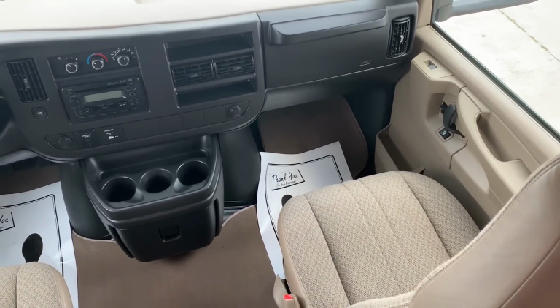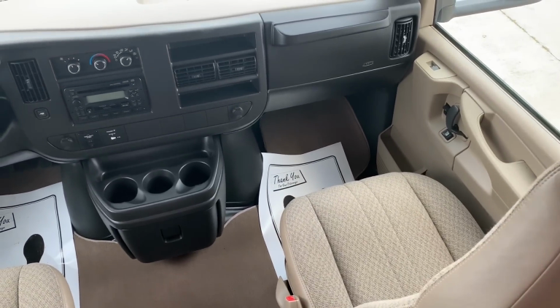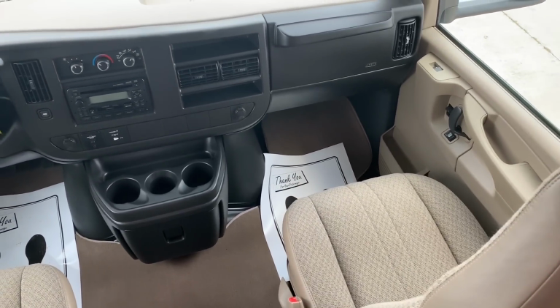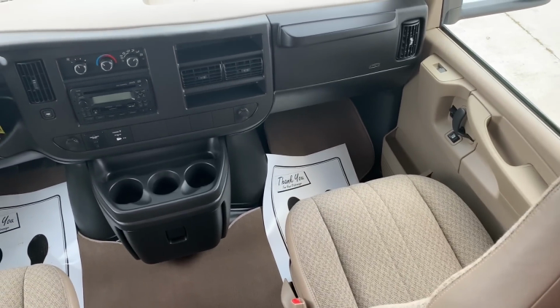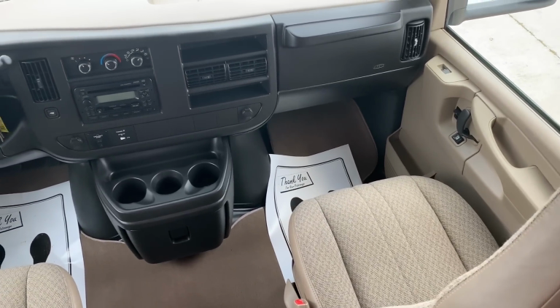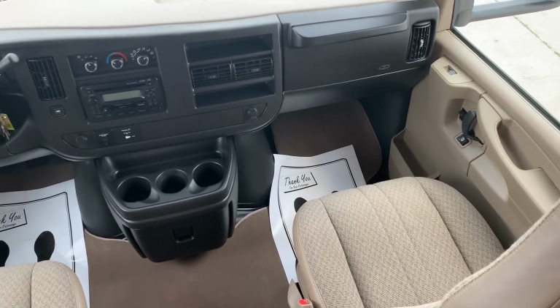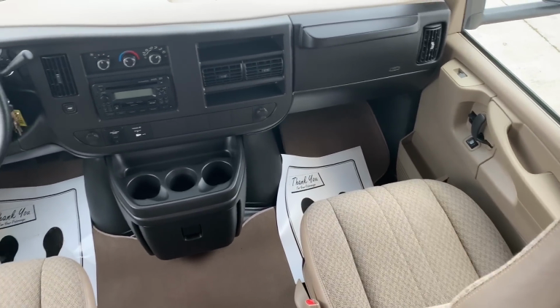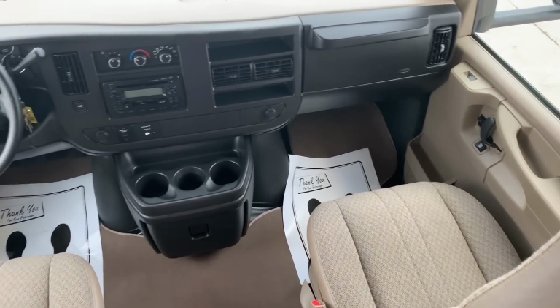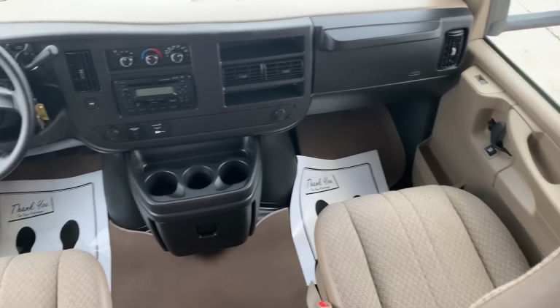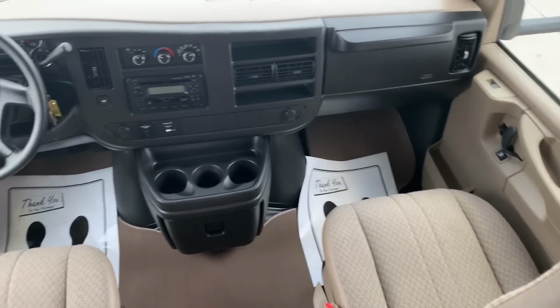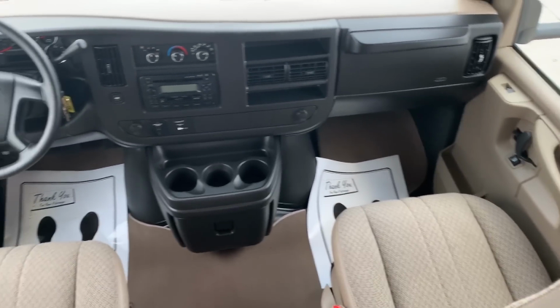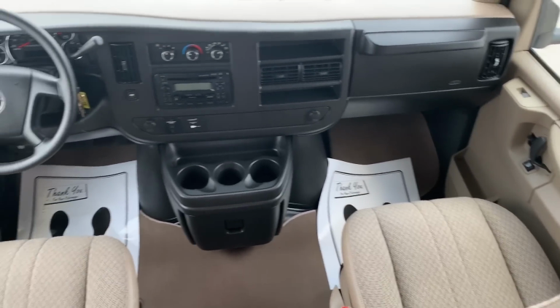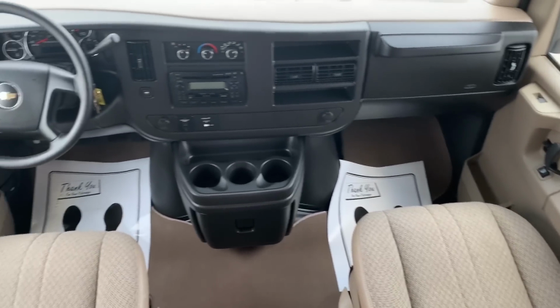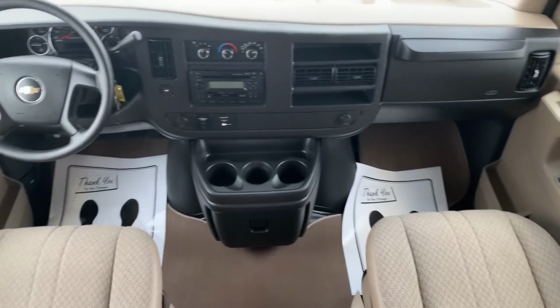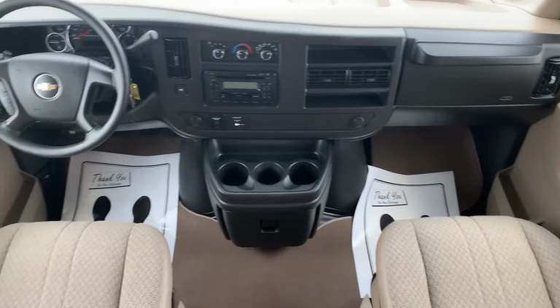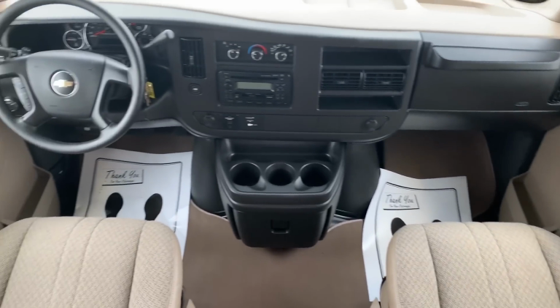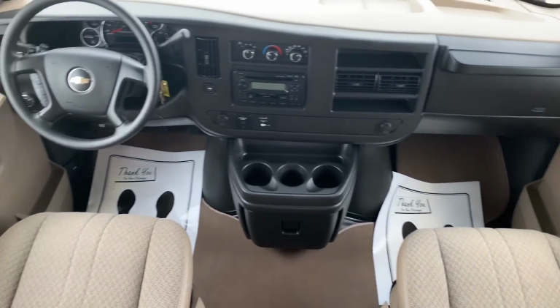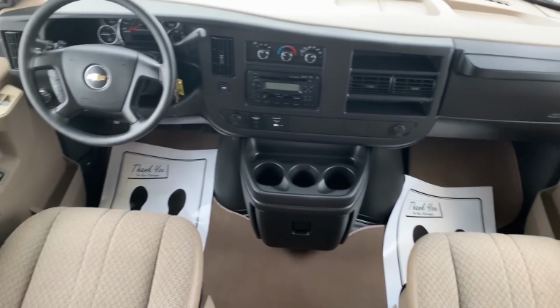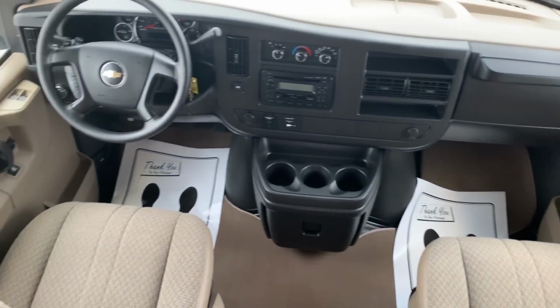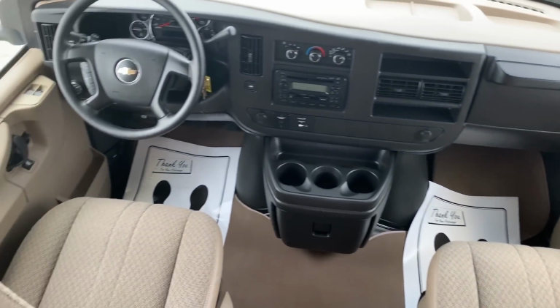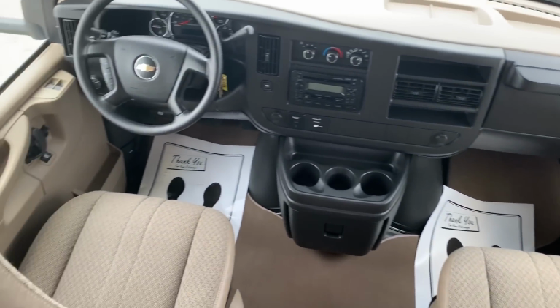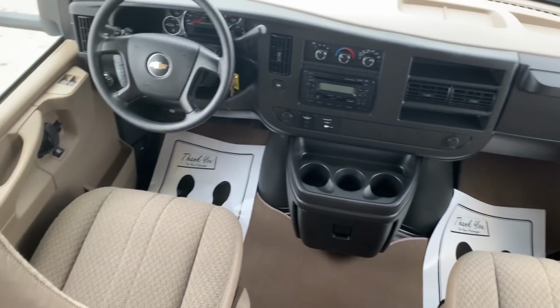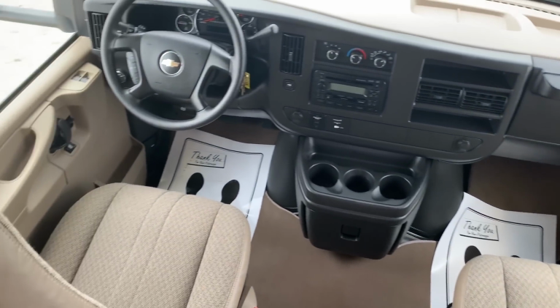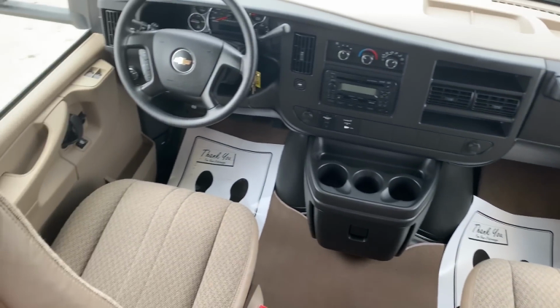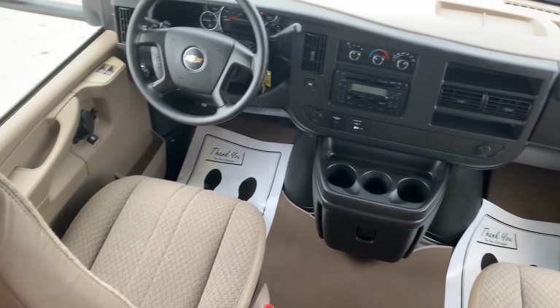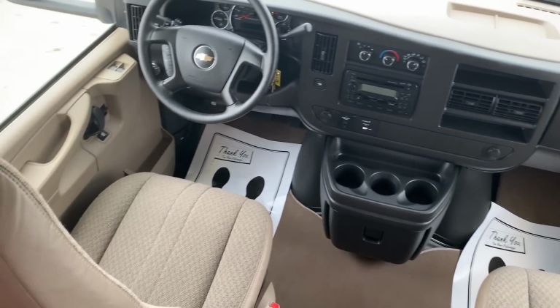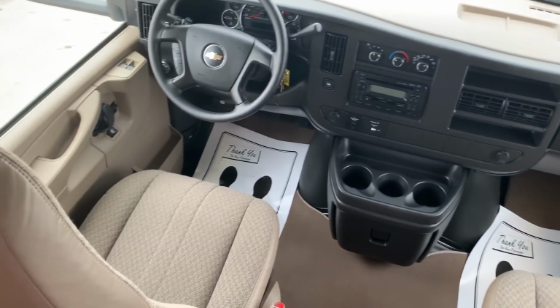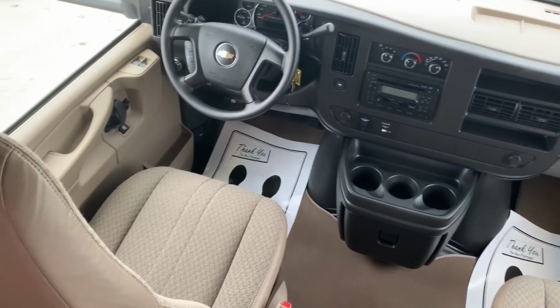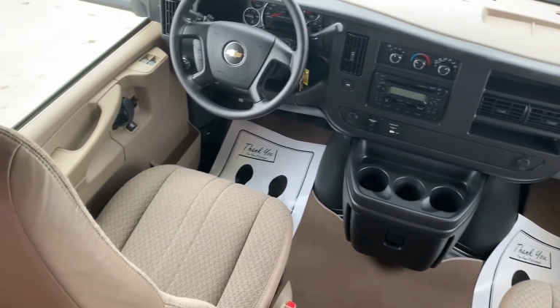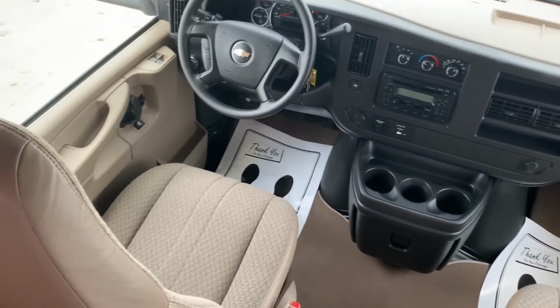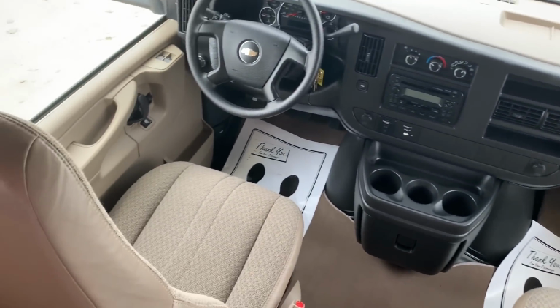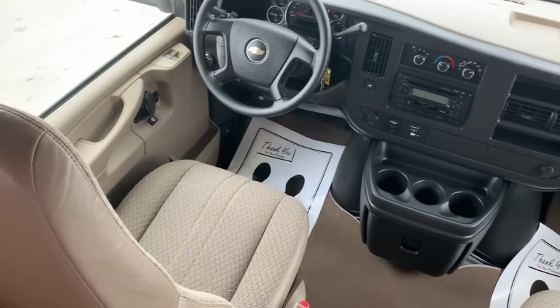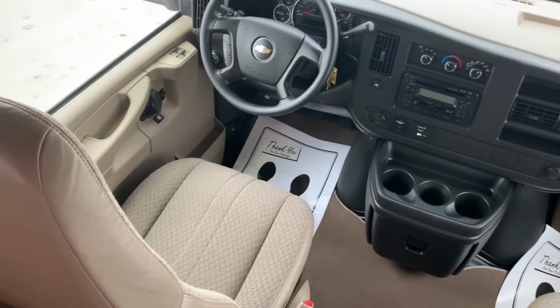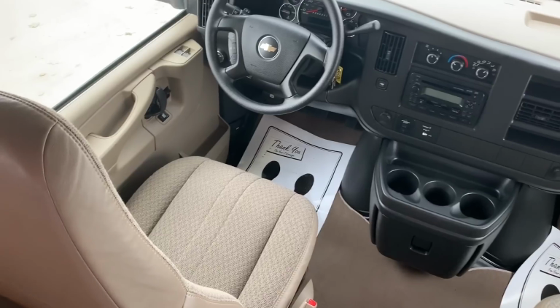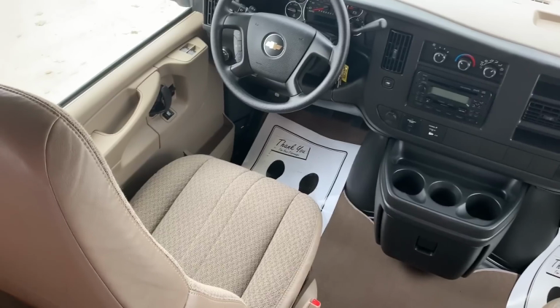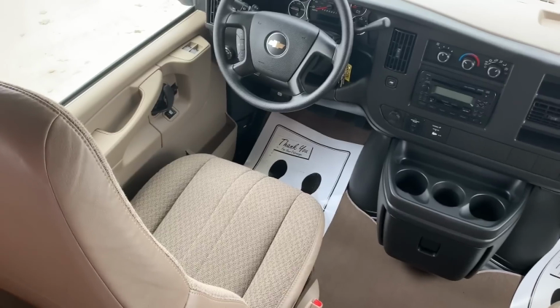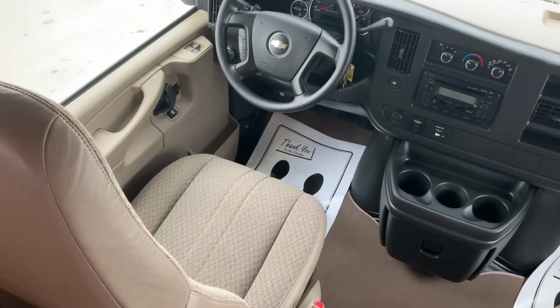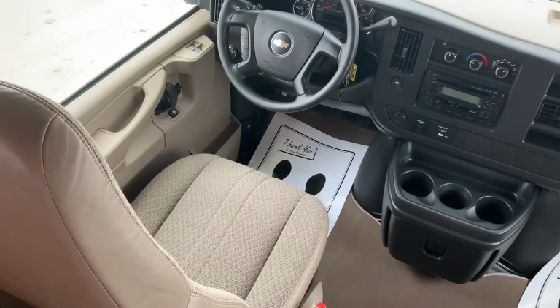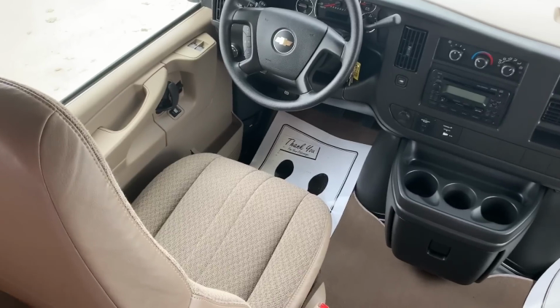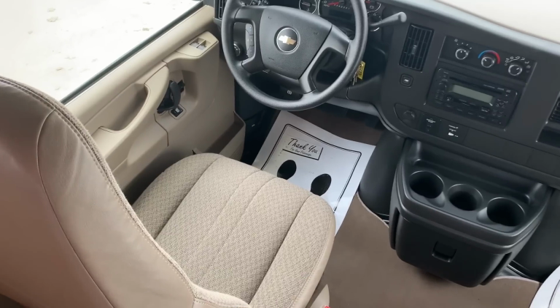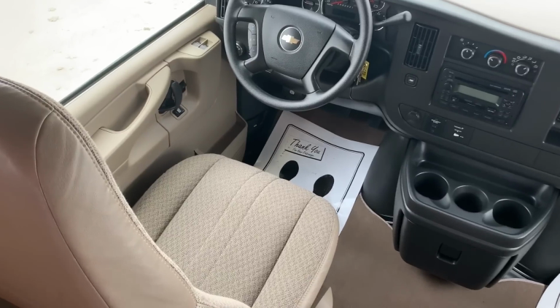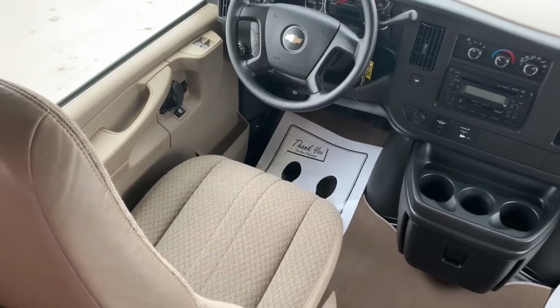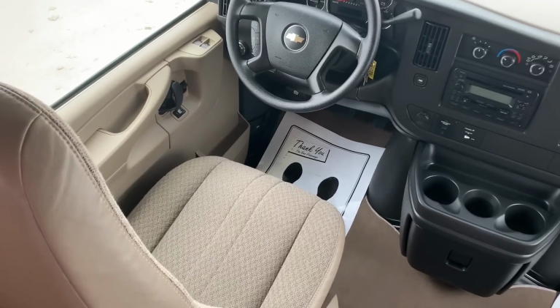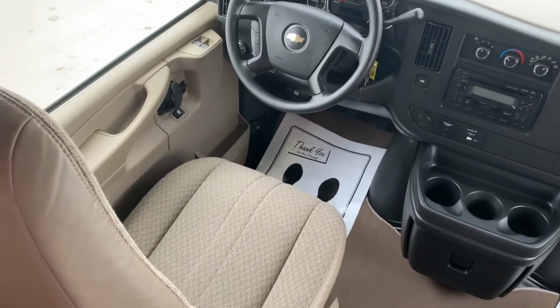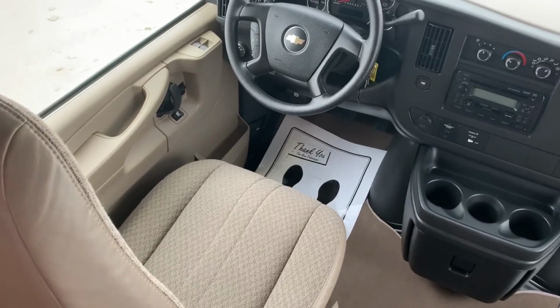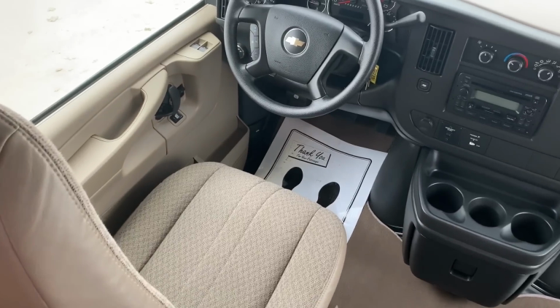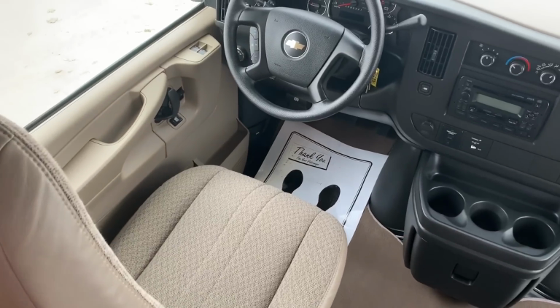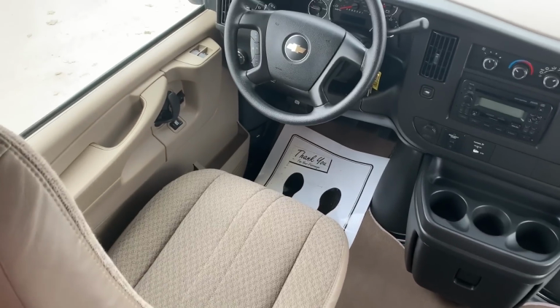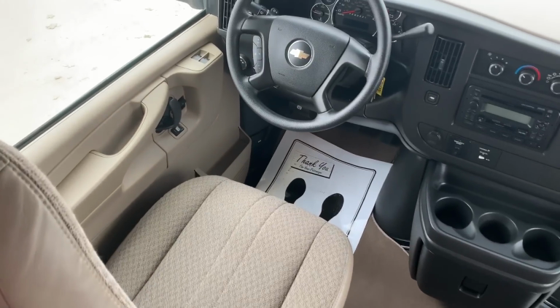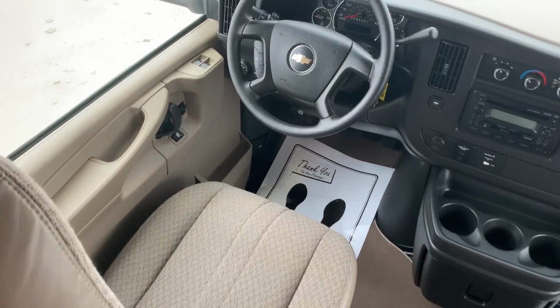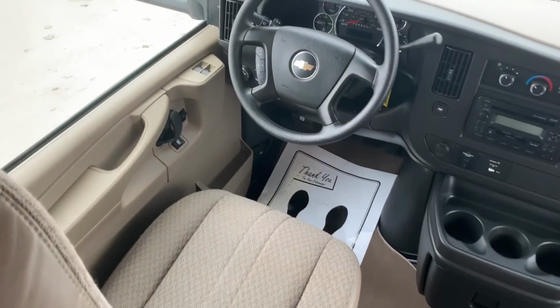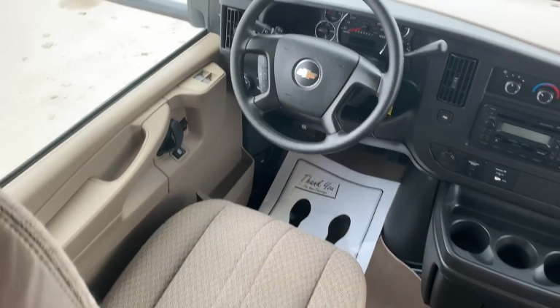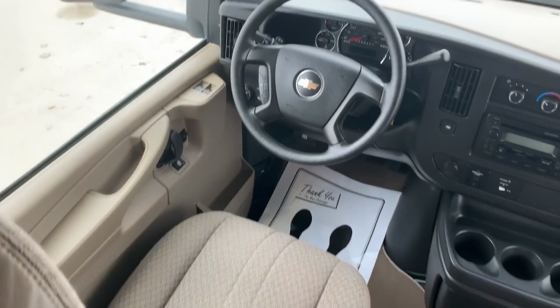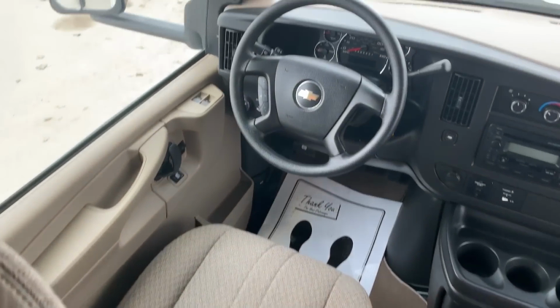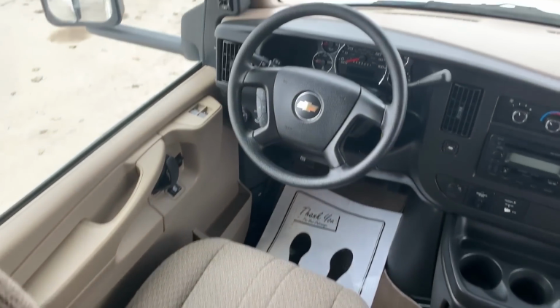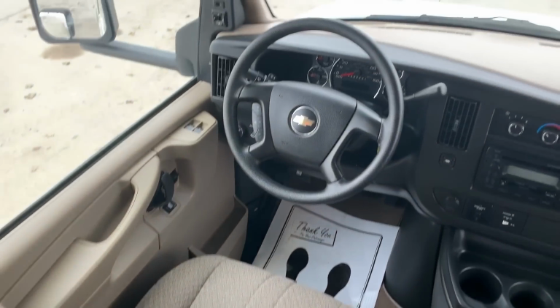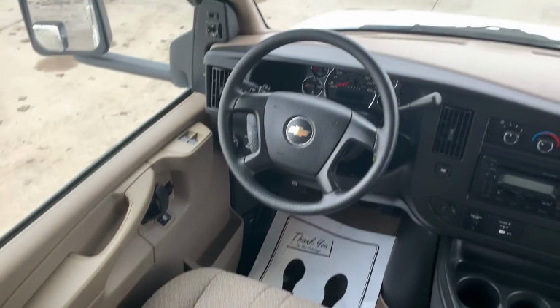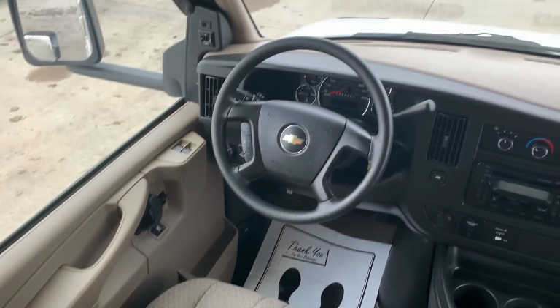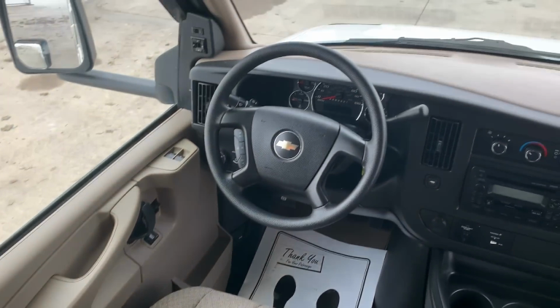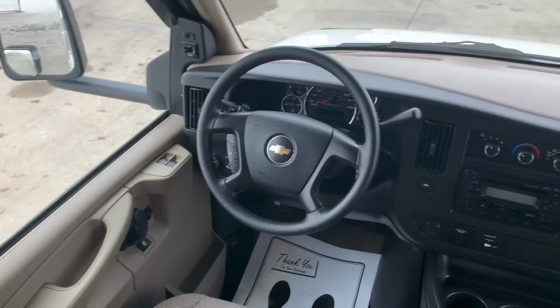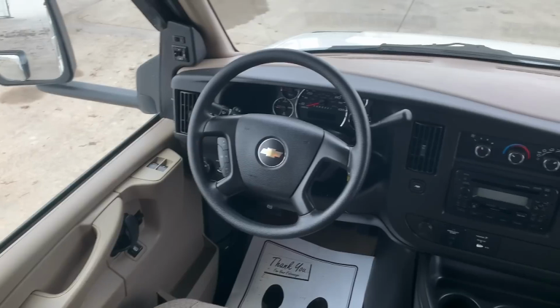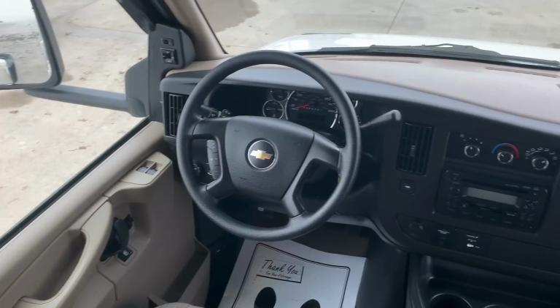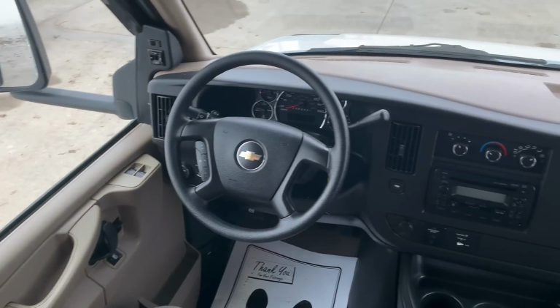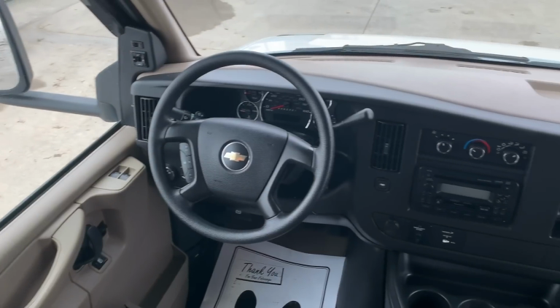Overall, I personally rate this one at a pretty solid 9. Very clean inside and out.